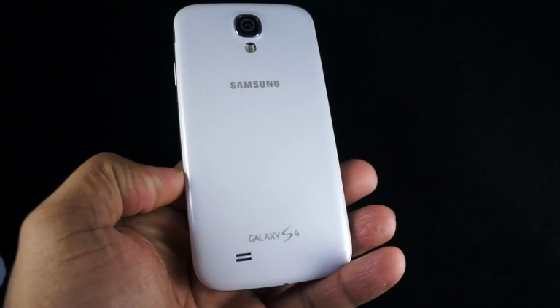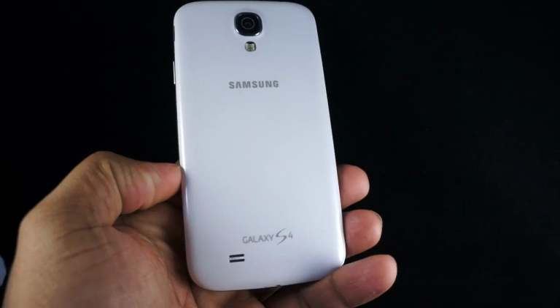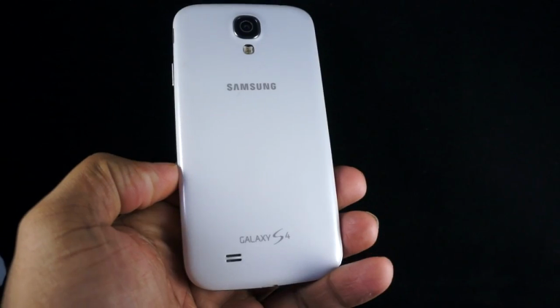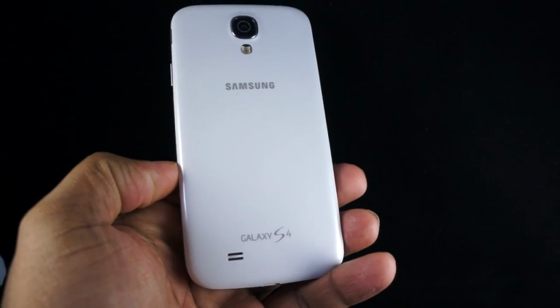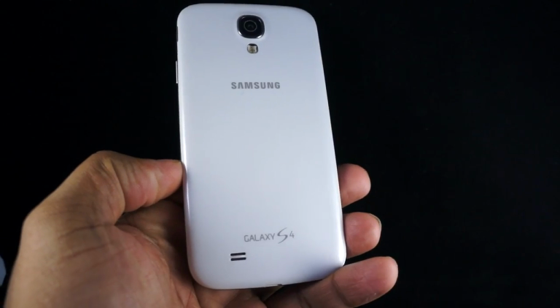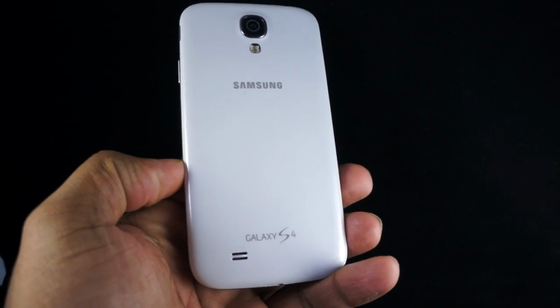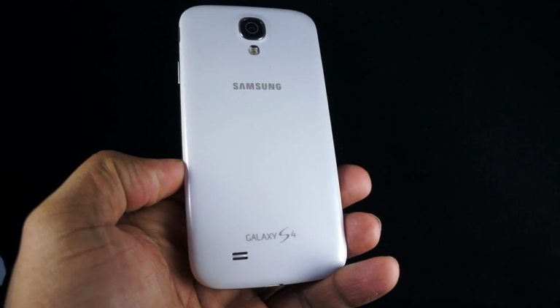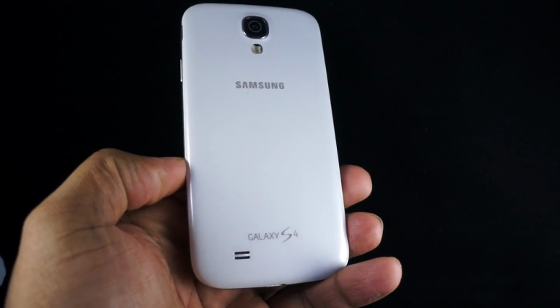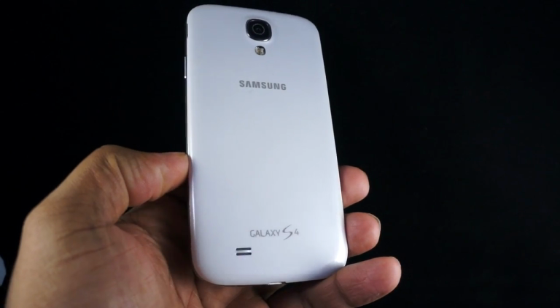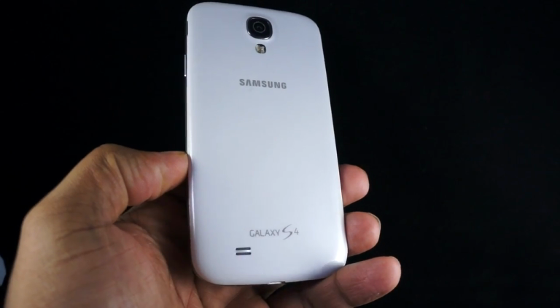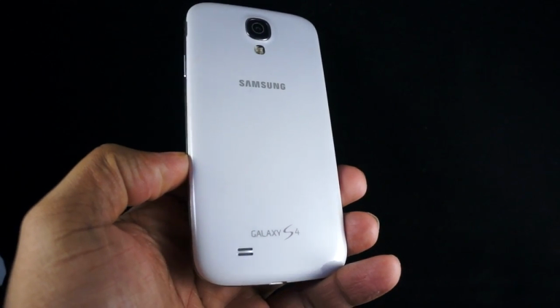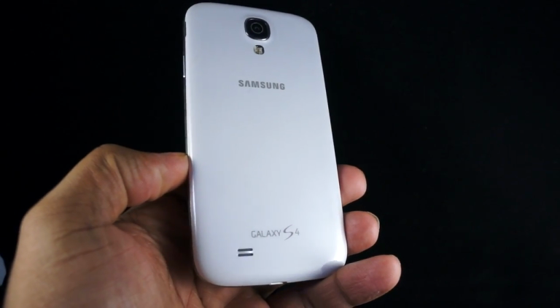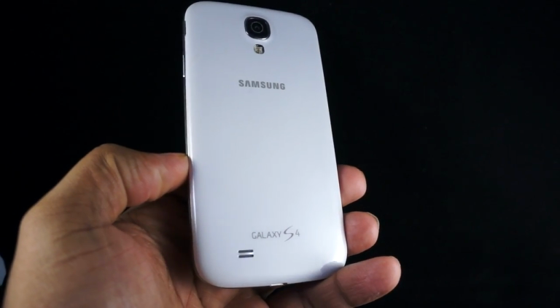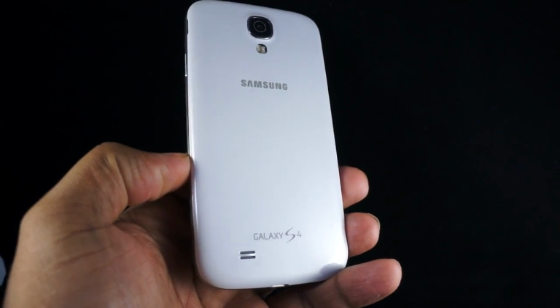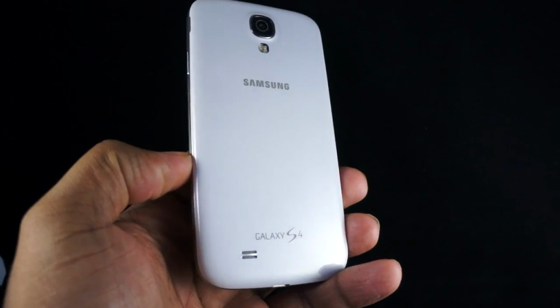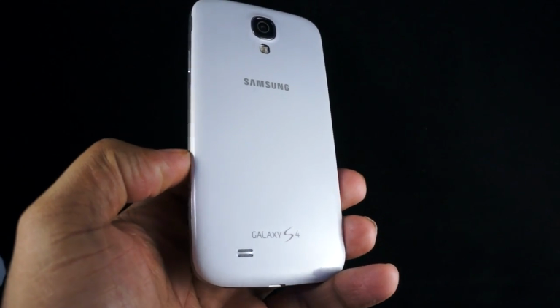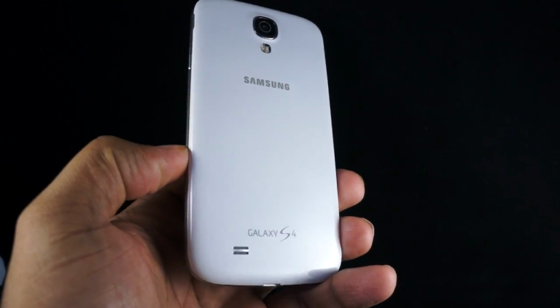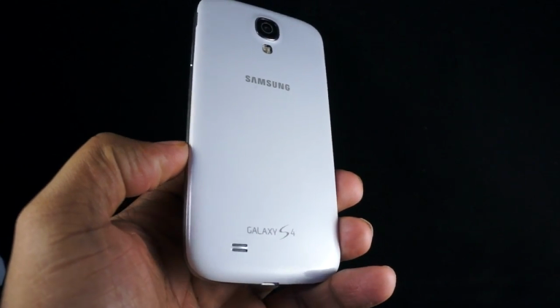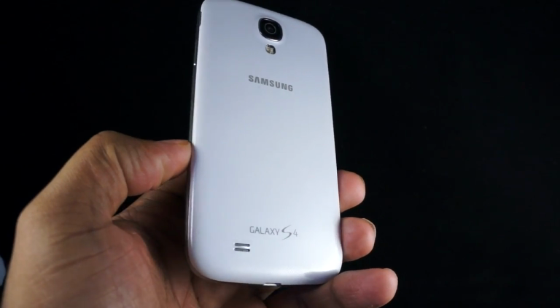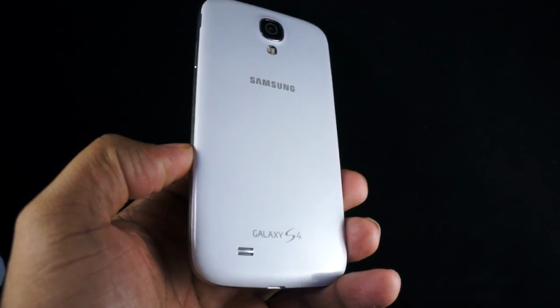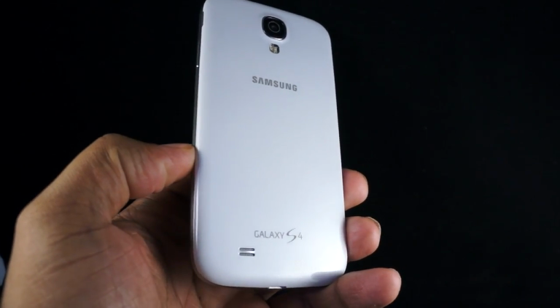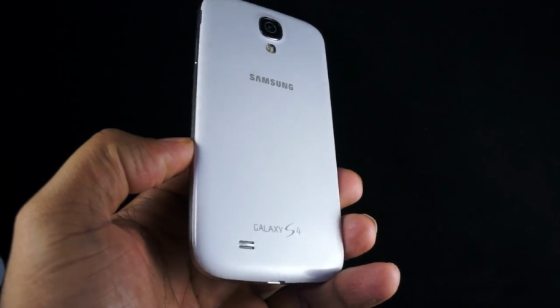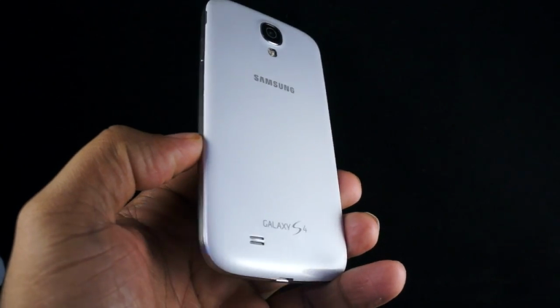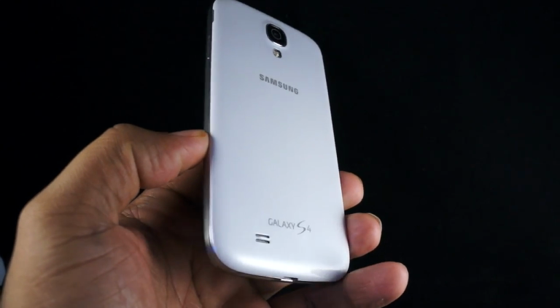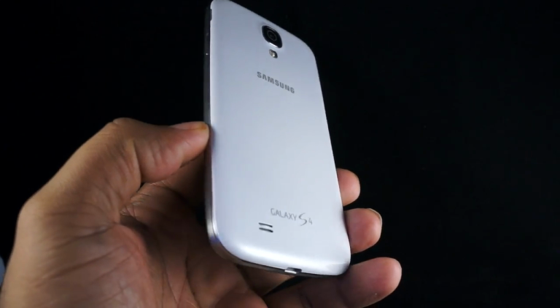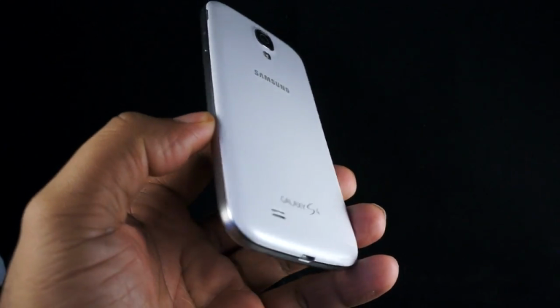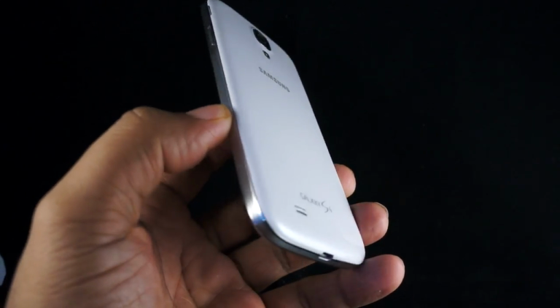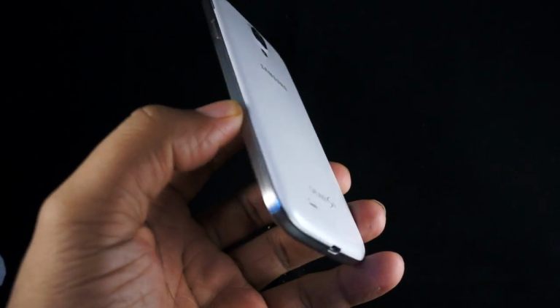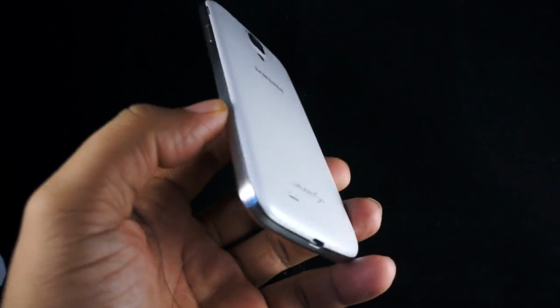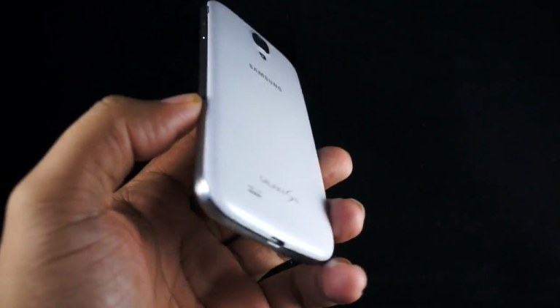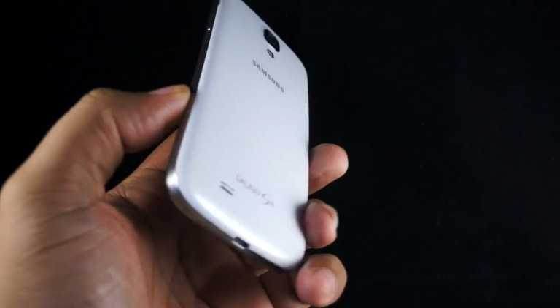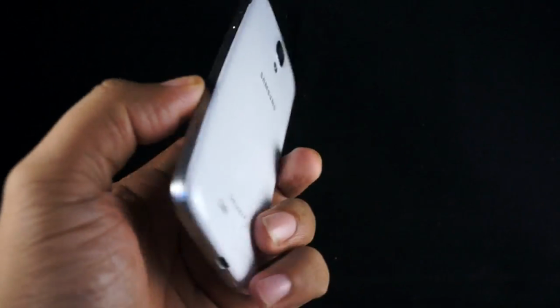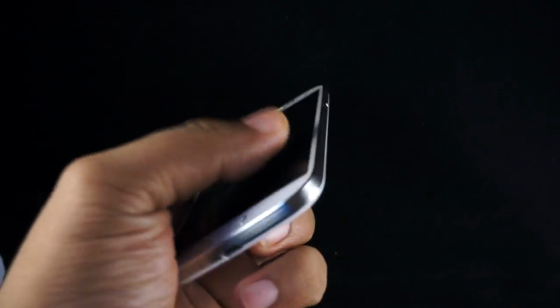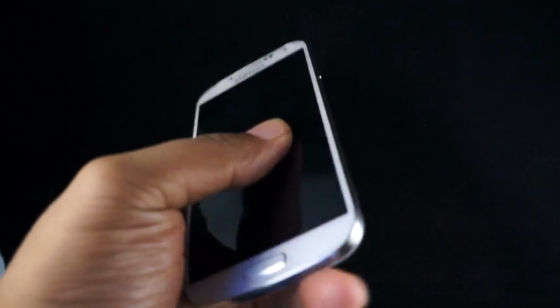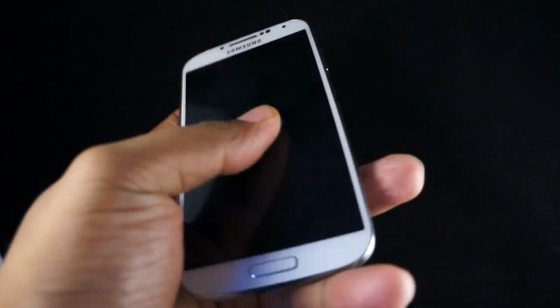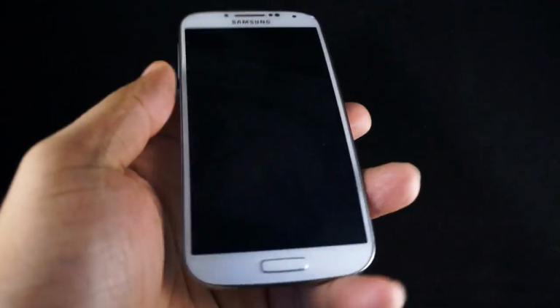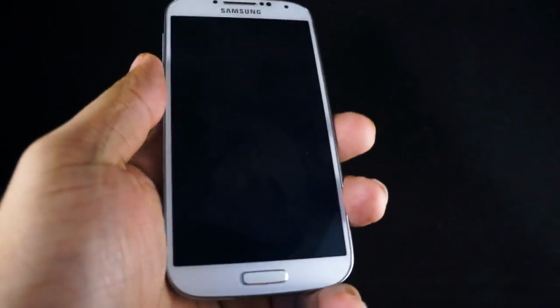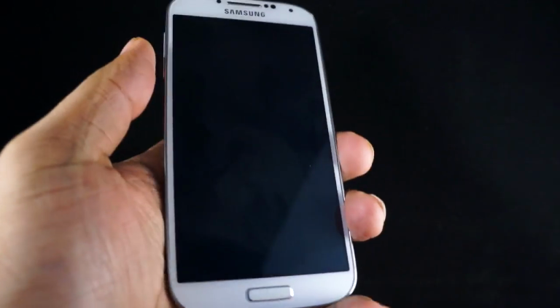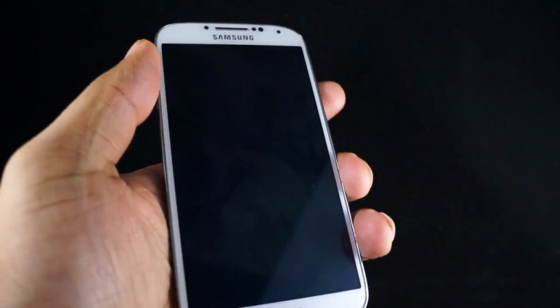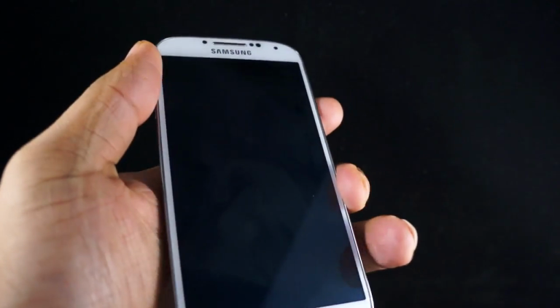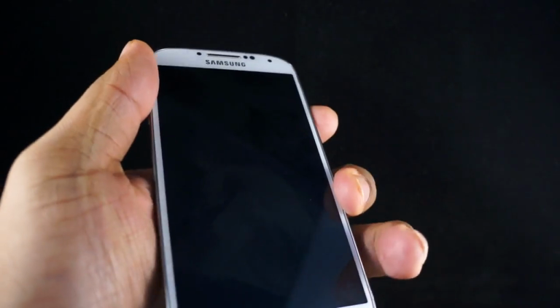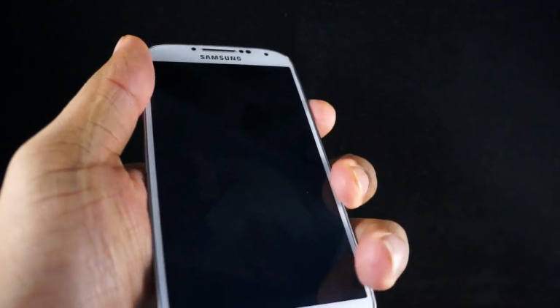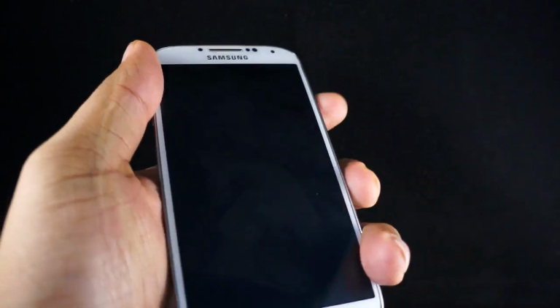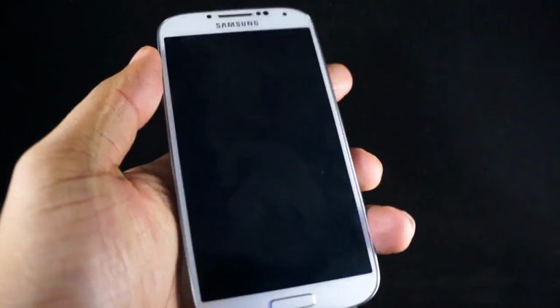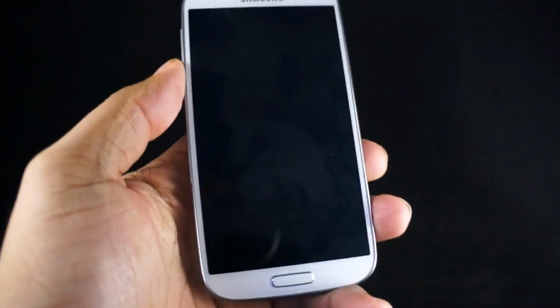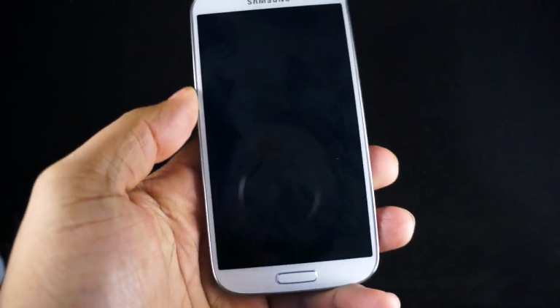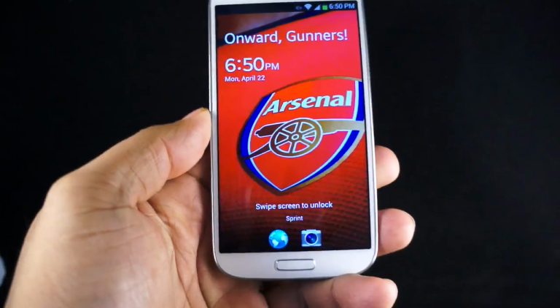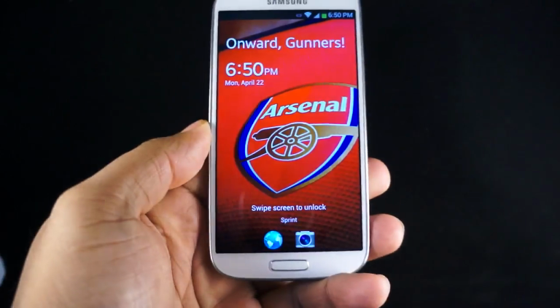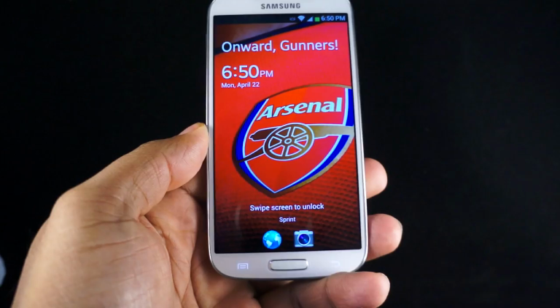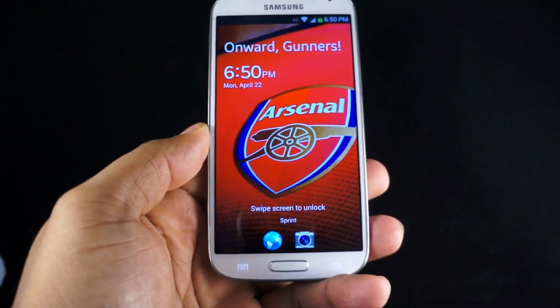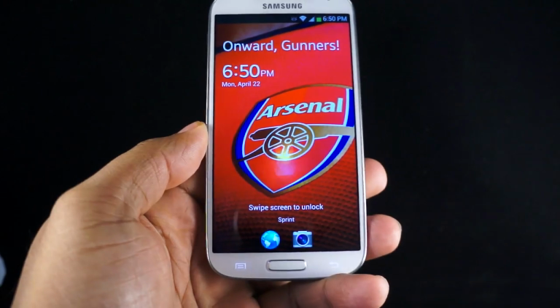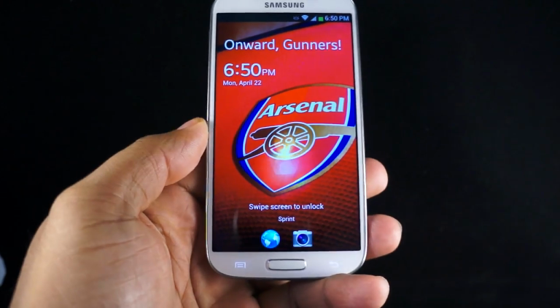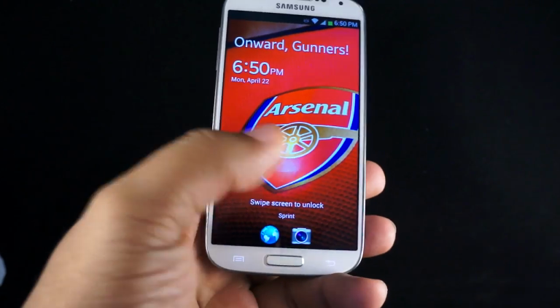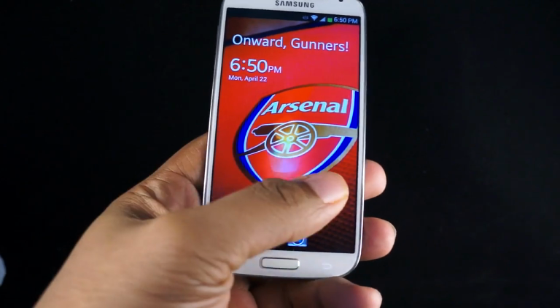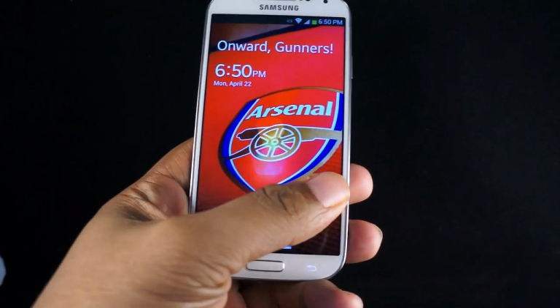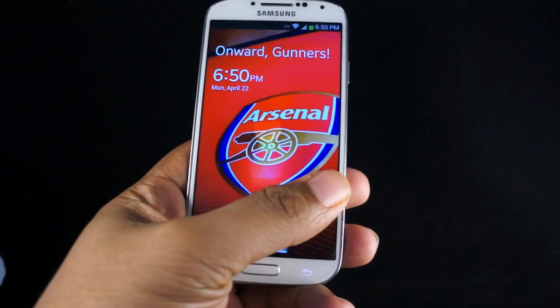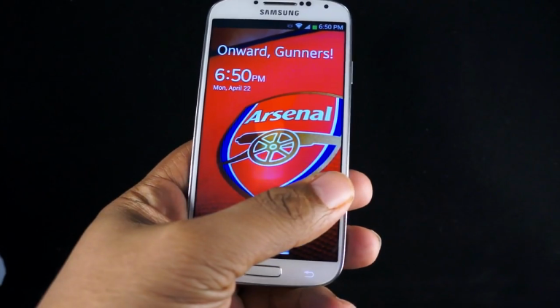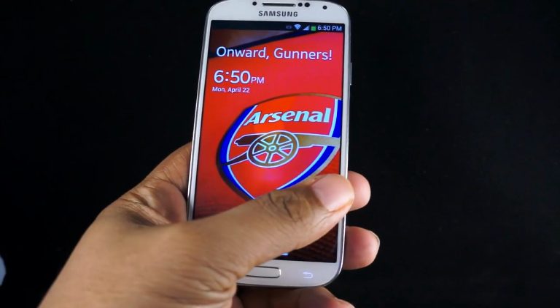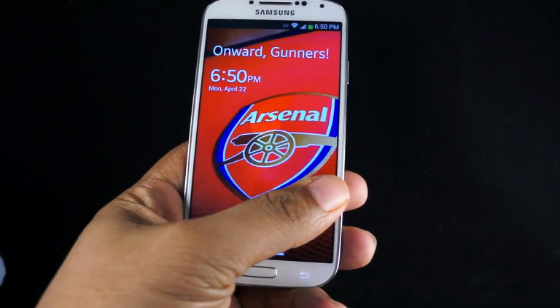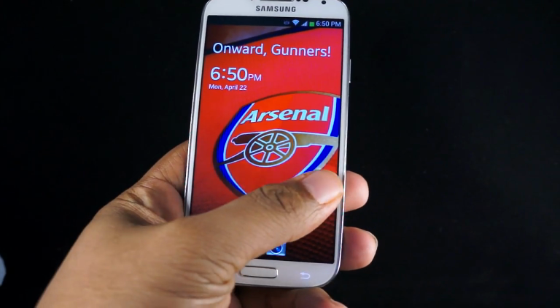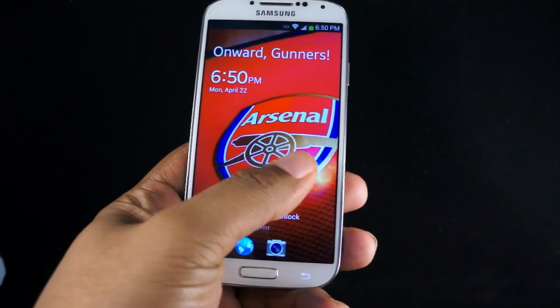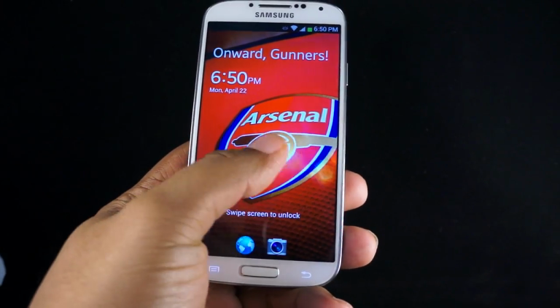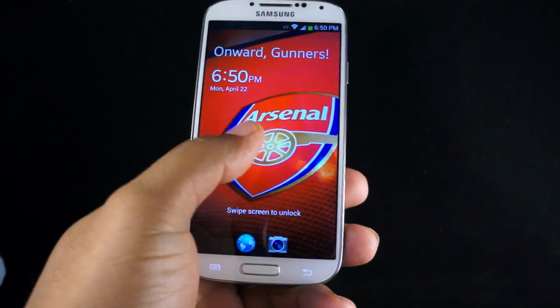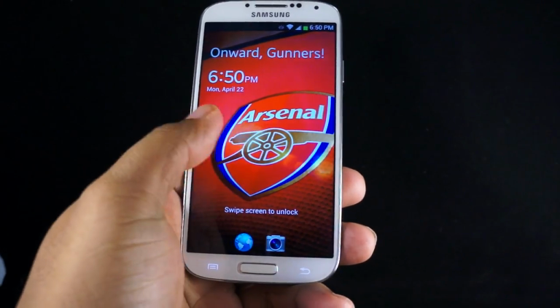Hey everybody, this is Andrew from MobileBurn.com and I've got something everyone wants to see: the Samsung Galaxy S4.